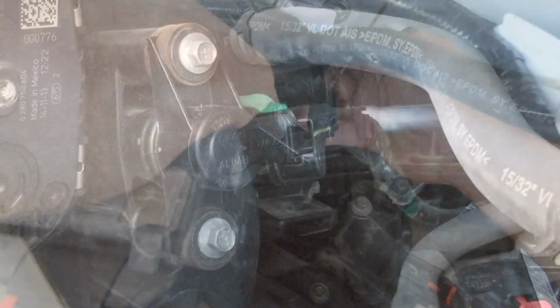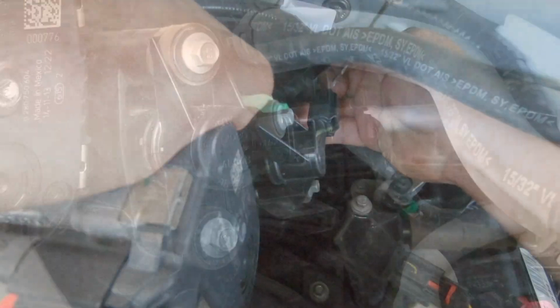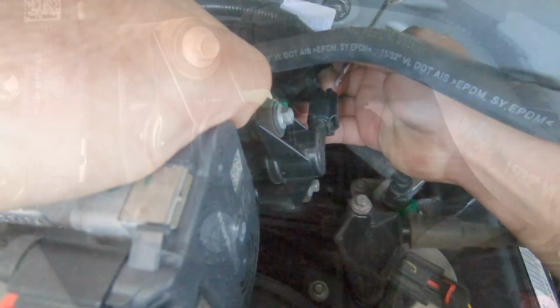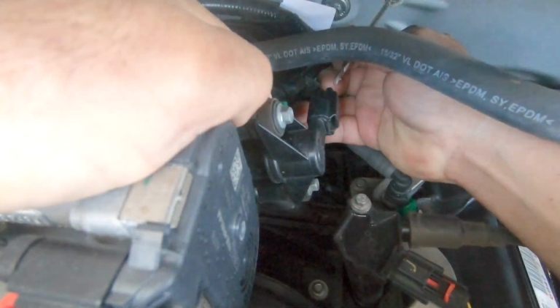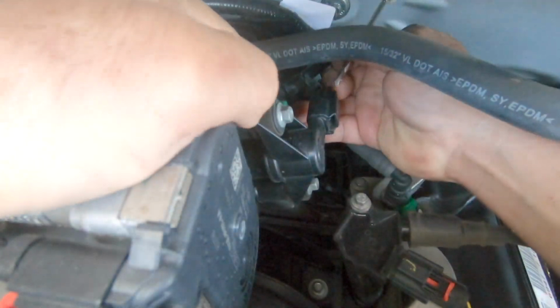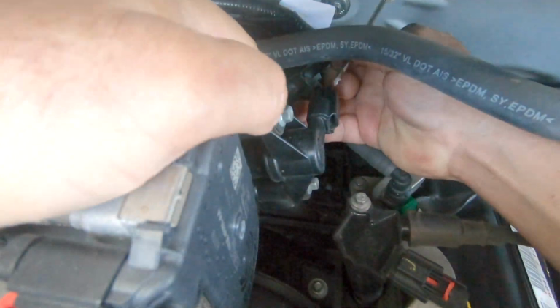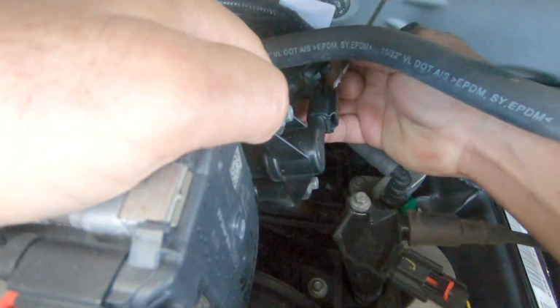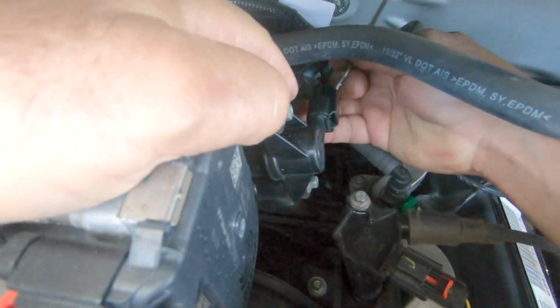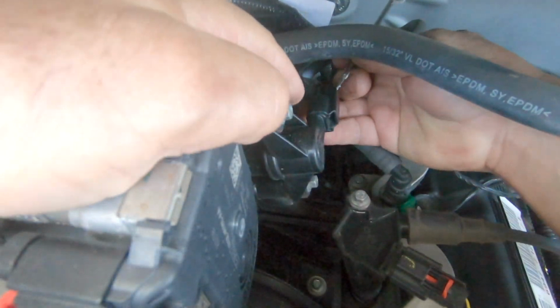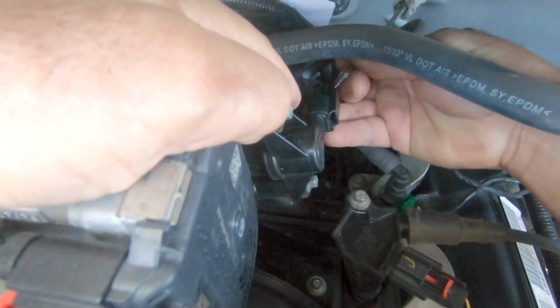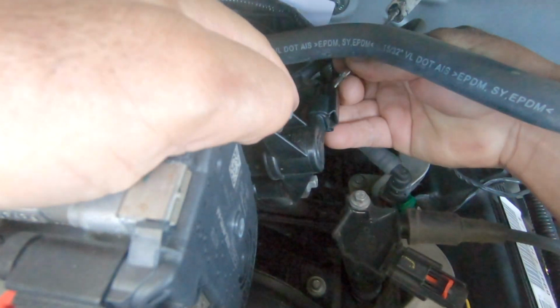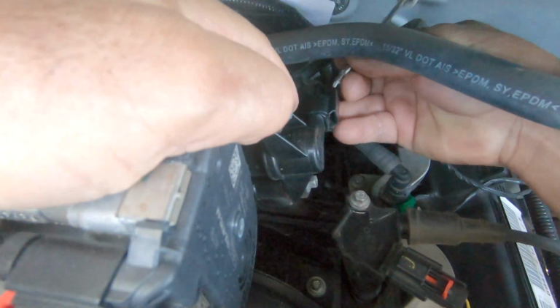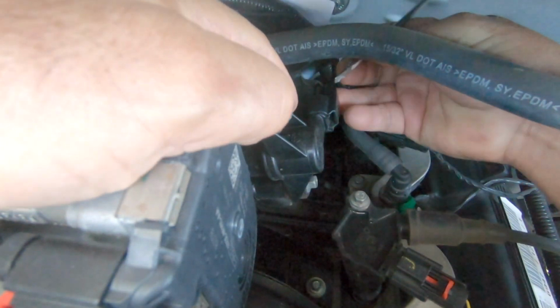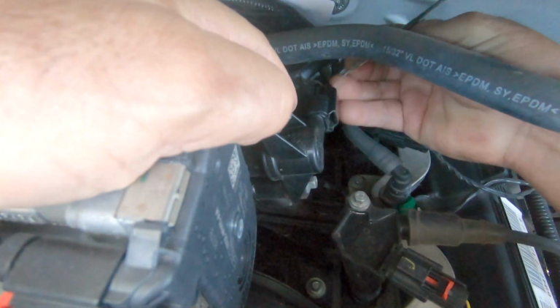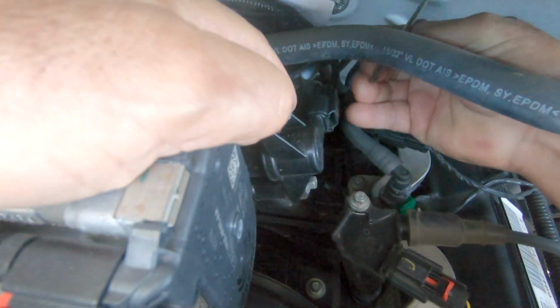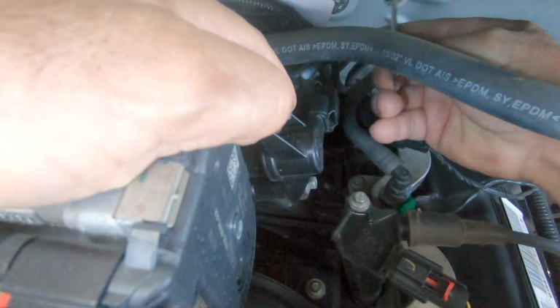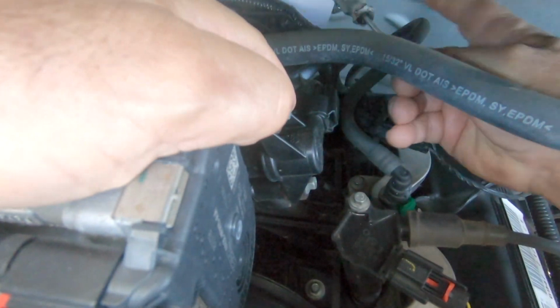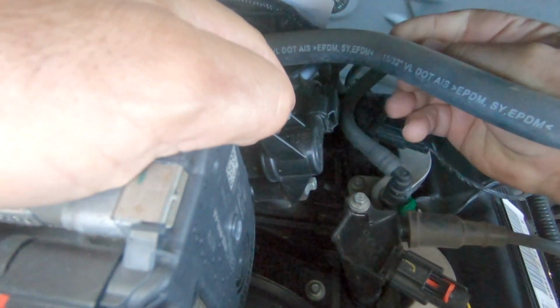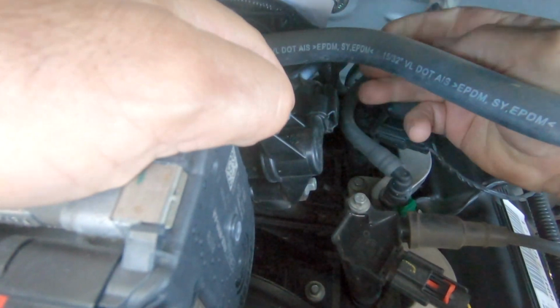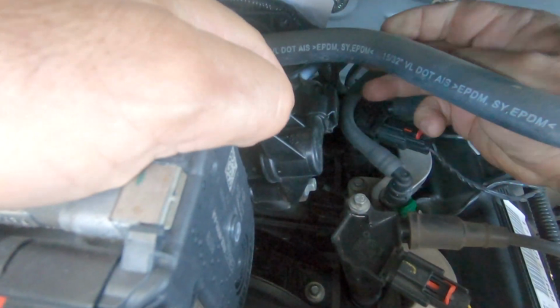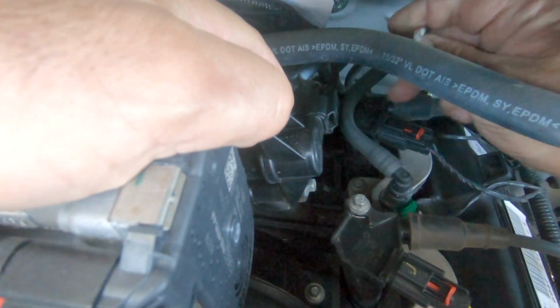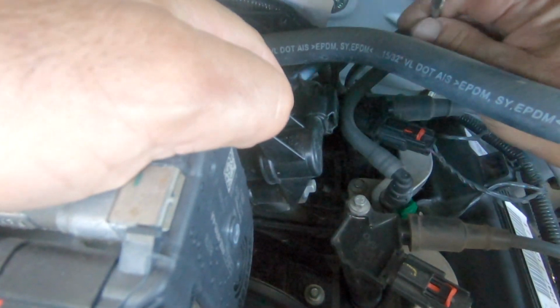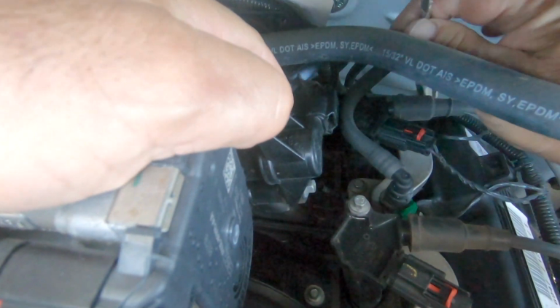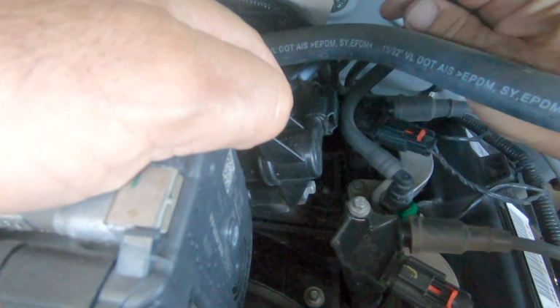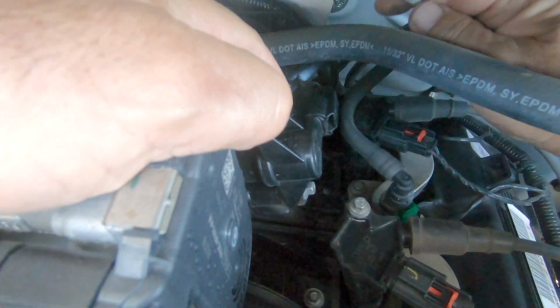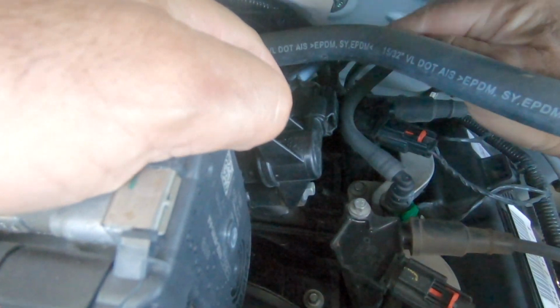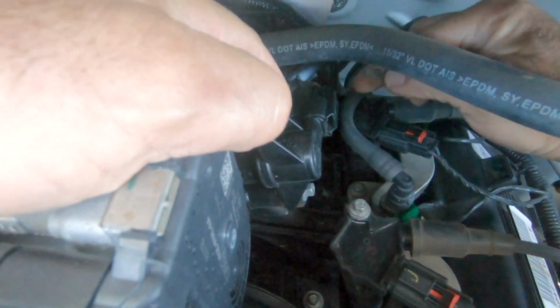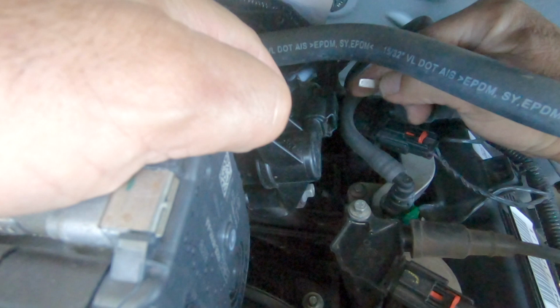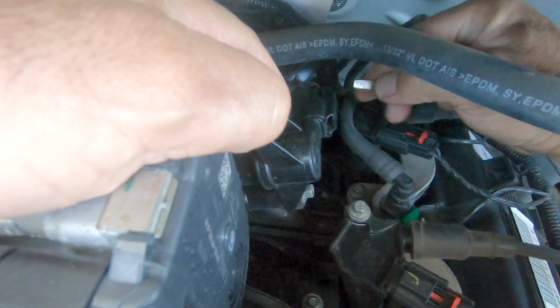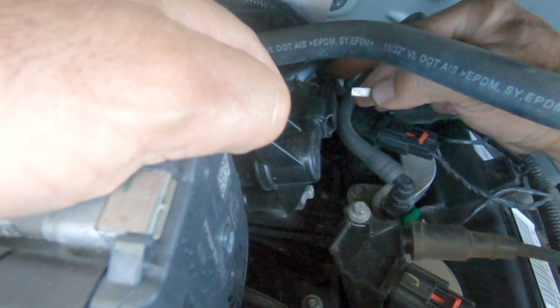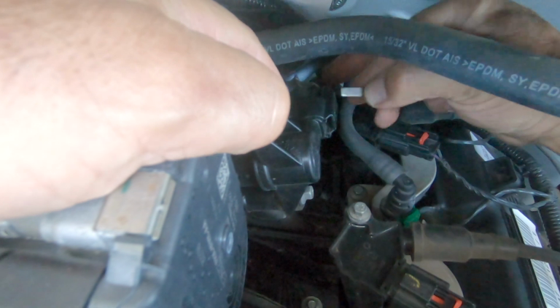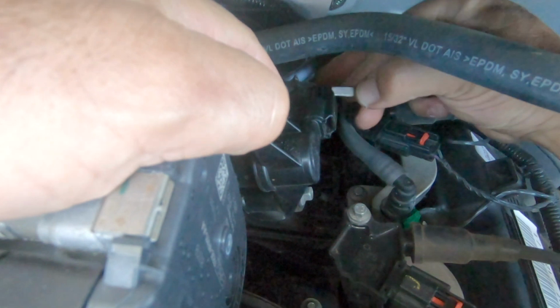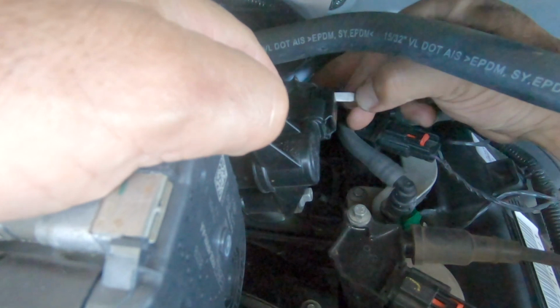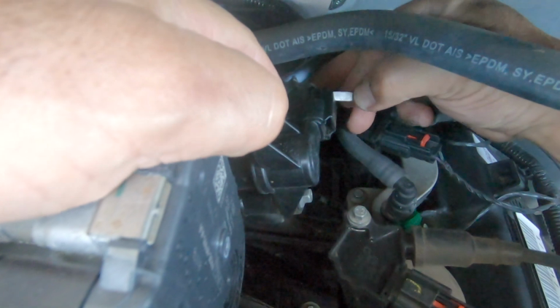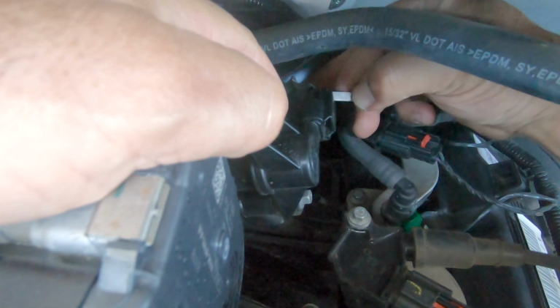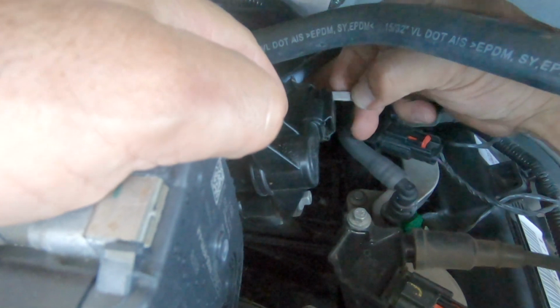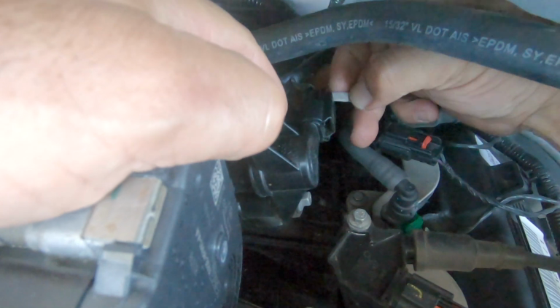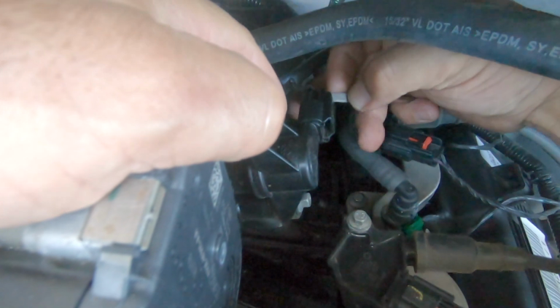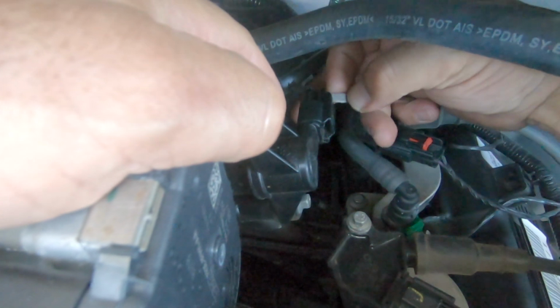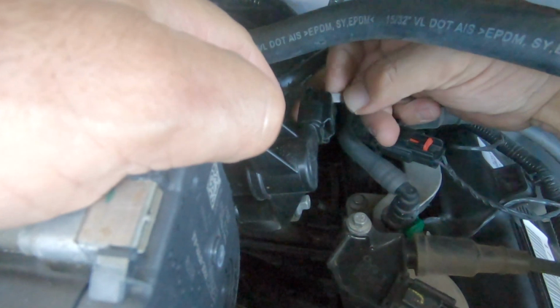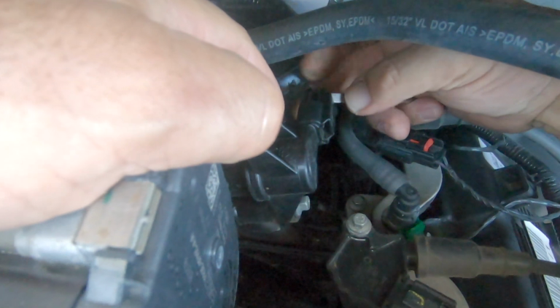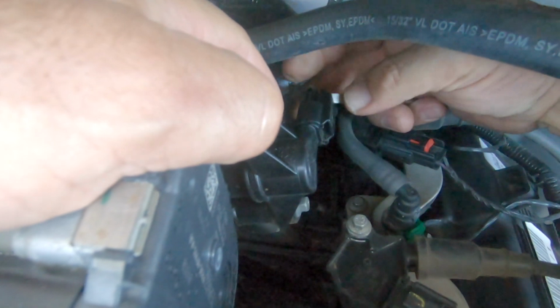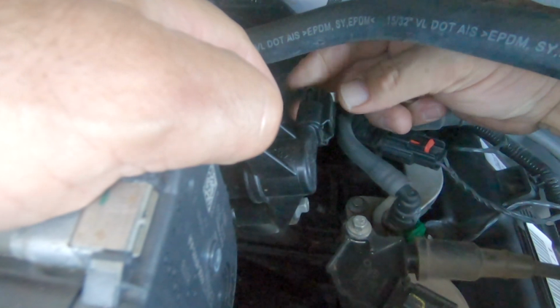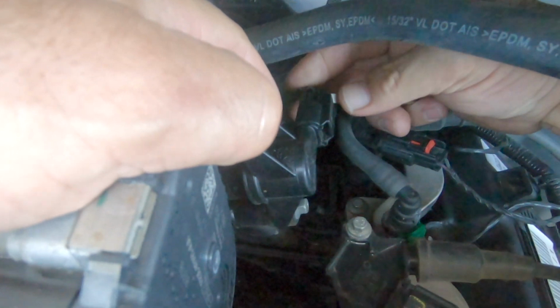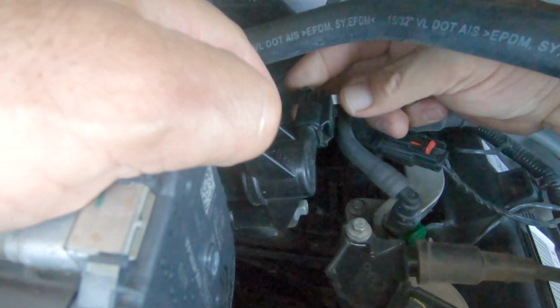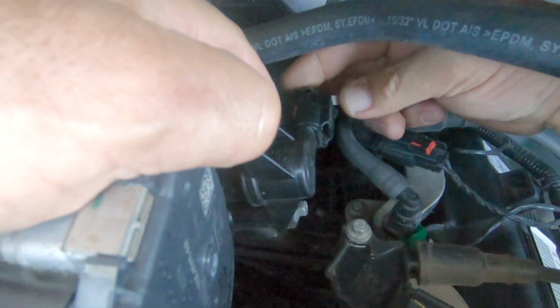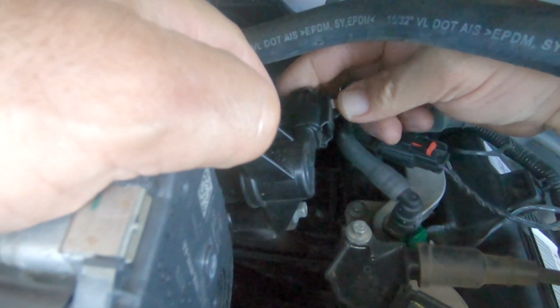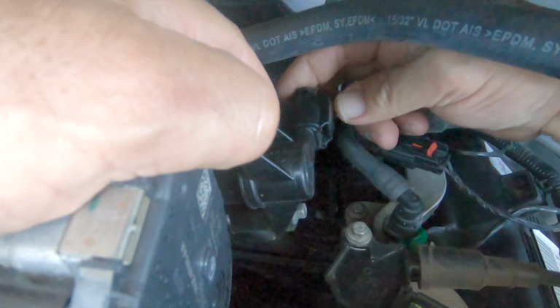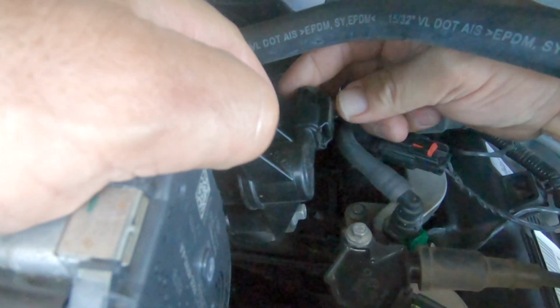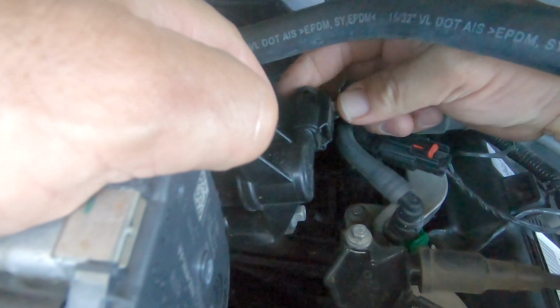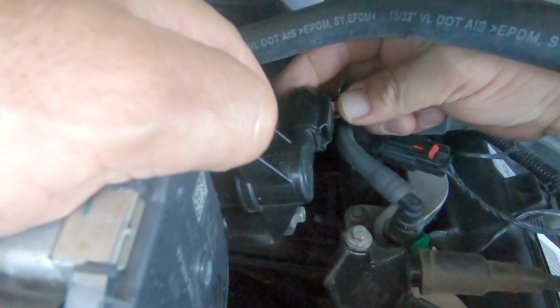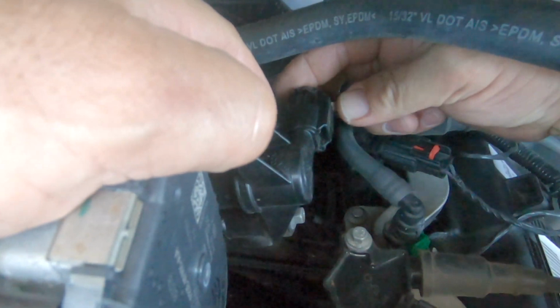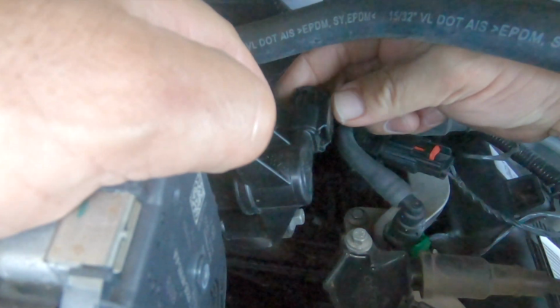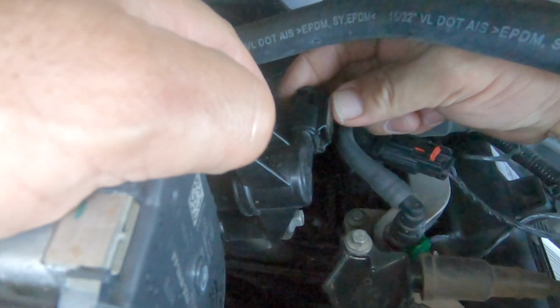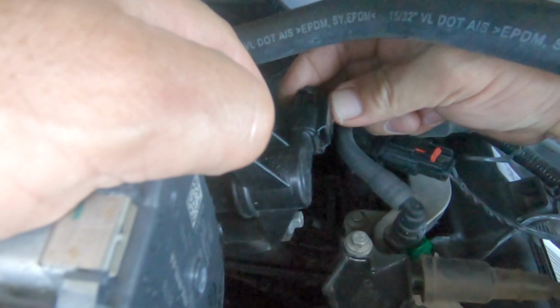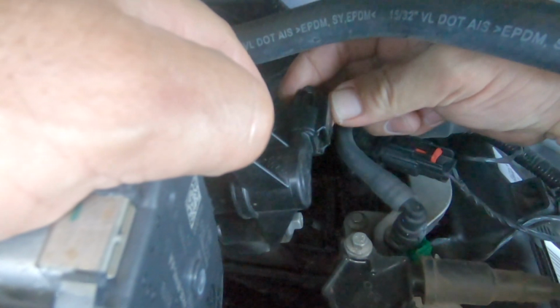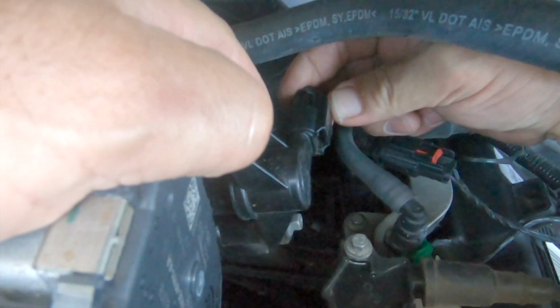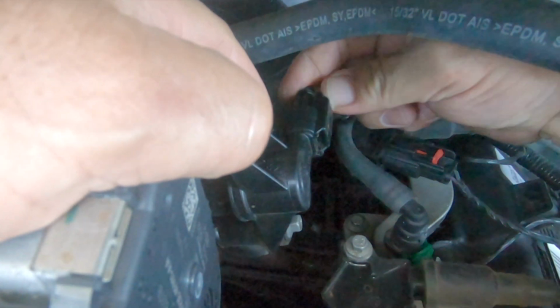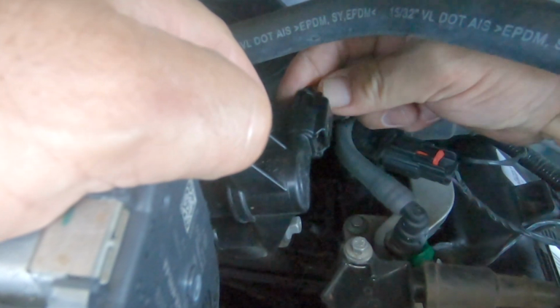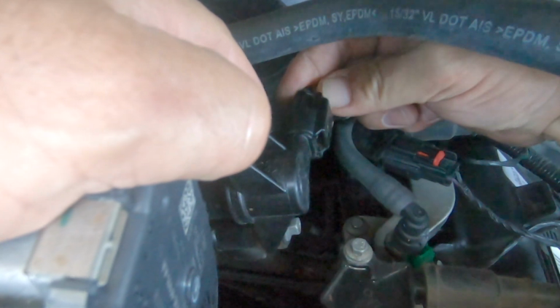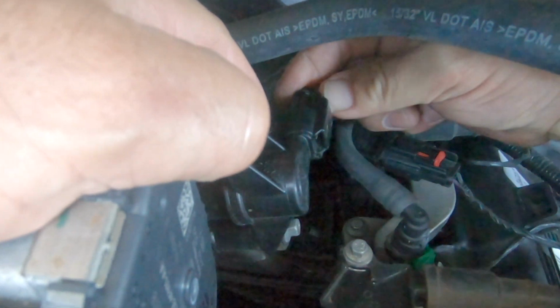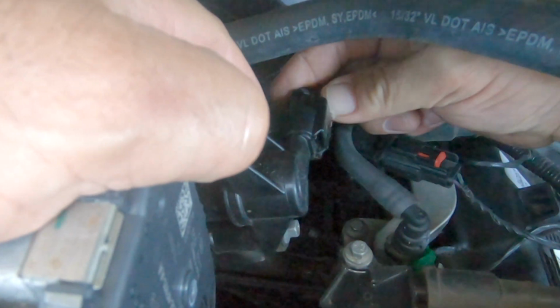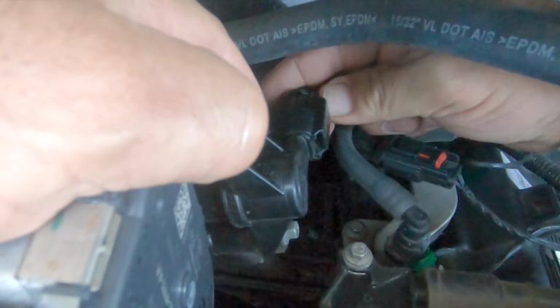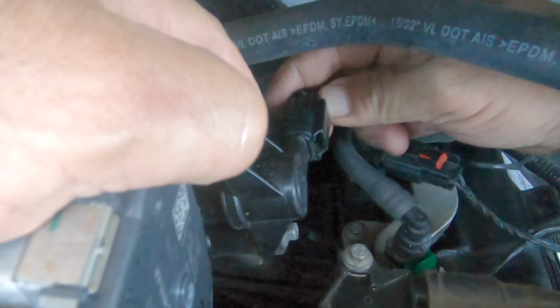I removed the EVAP purge control valve and tested it with a 12V power supply, and it was clicking open and close when energized.